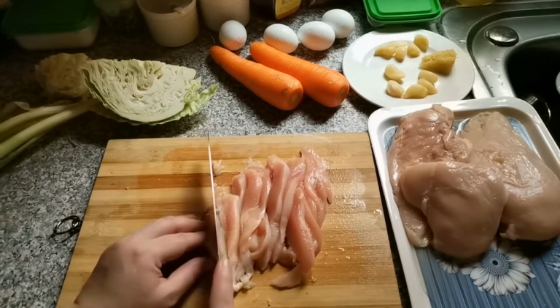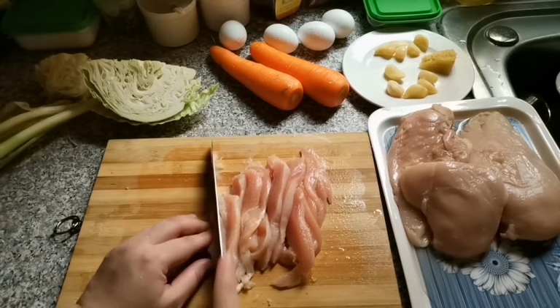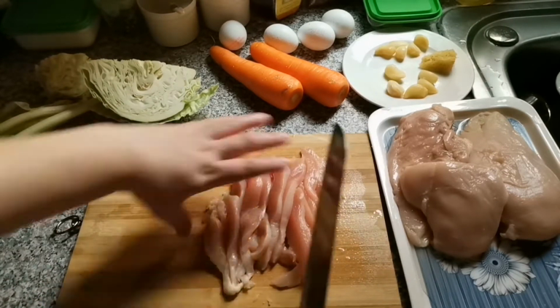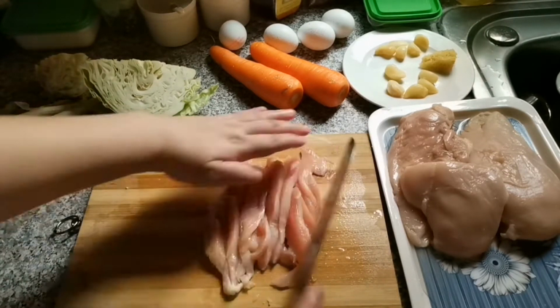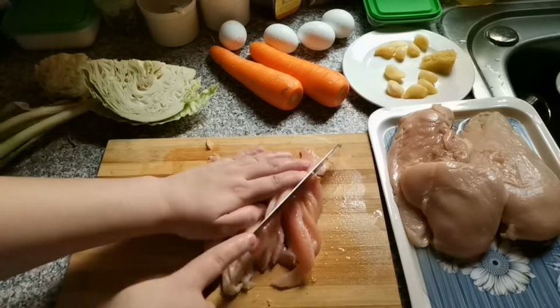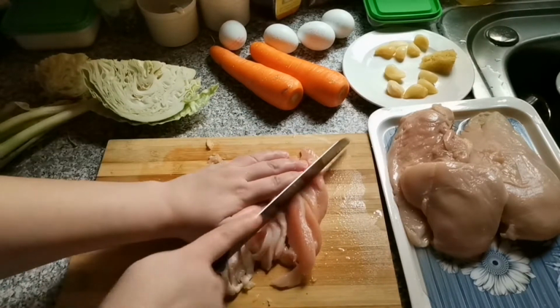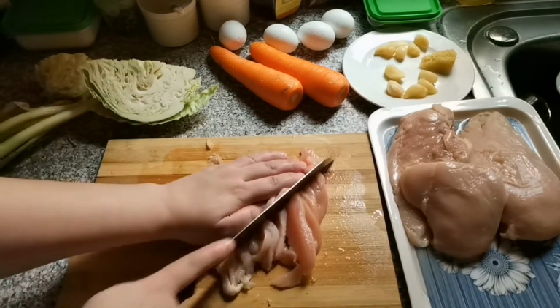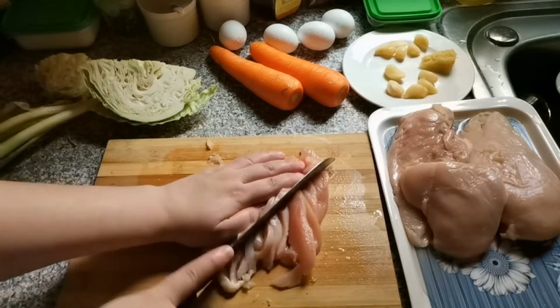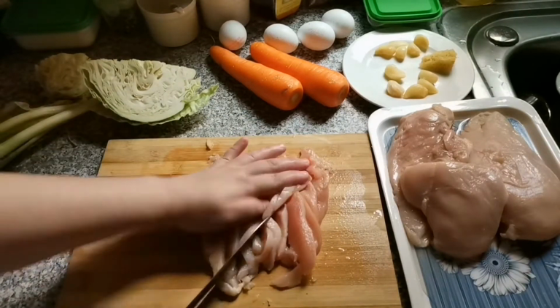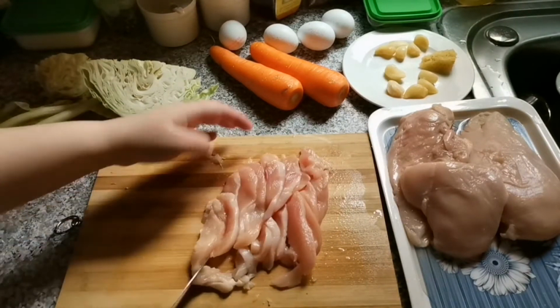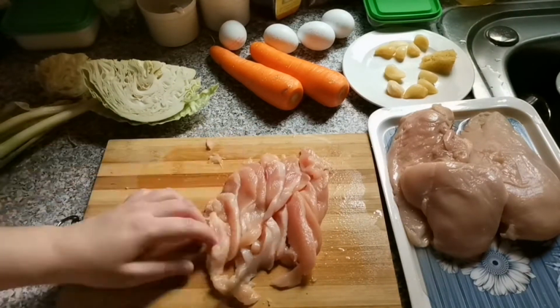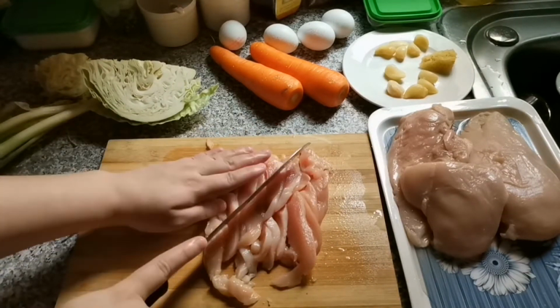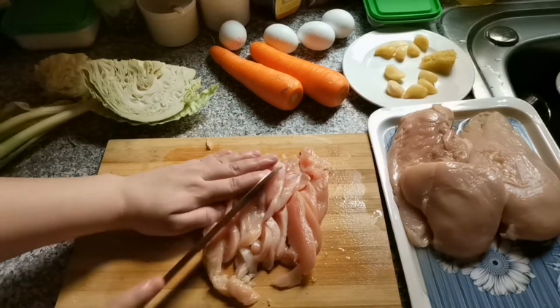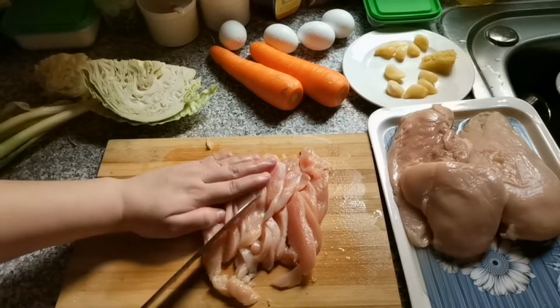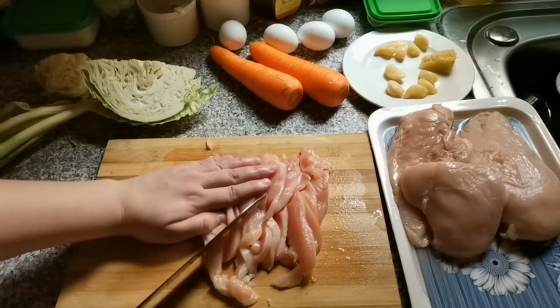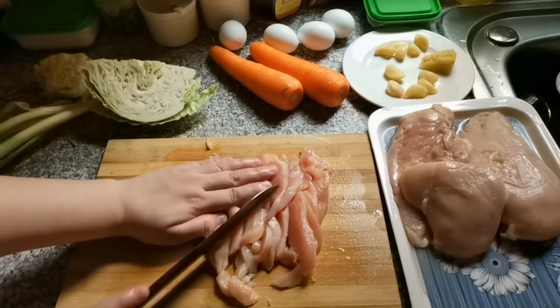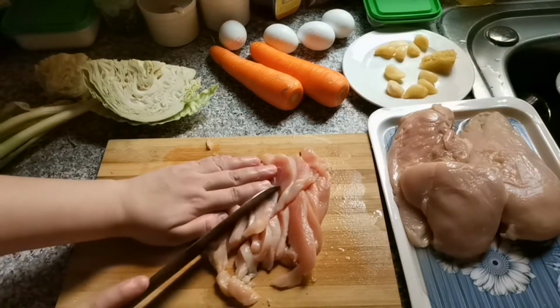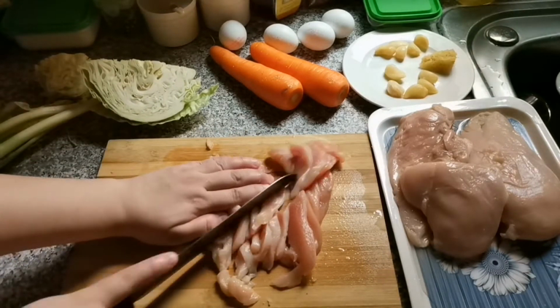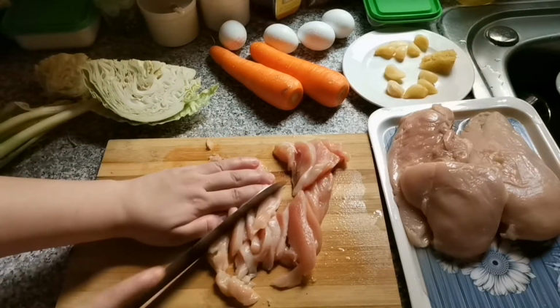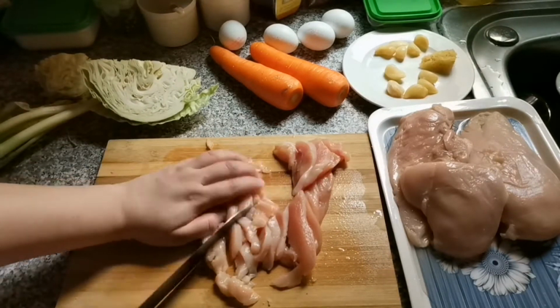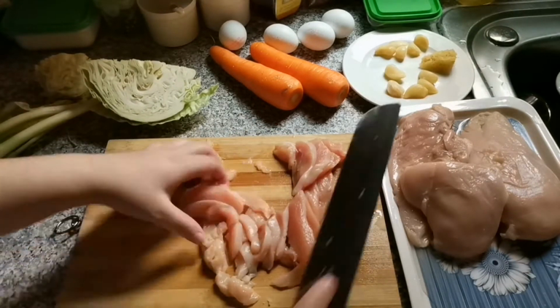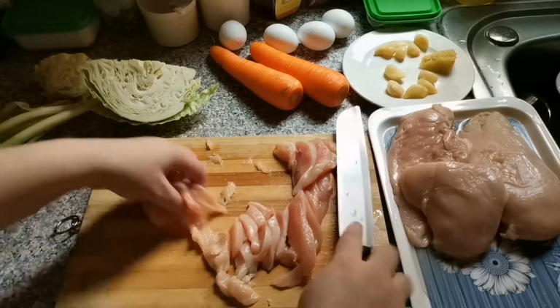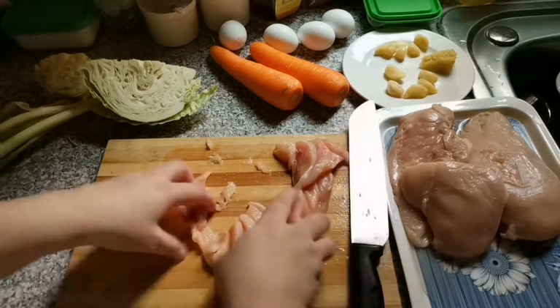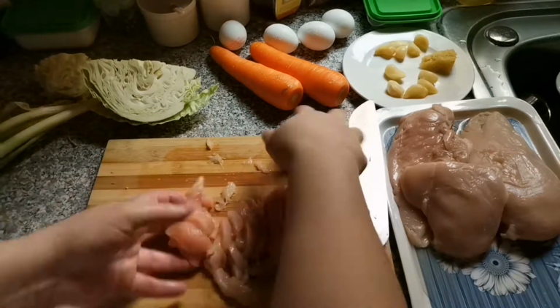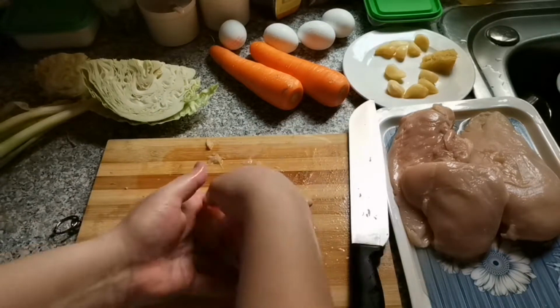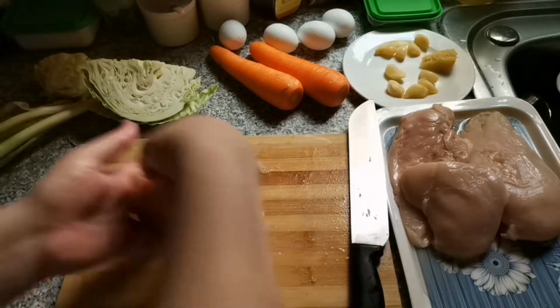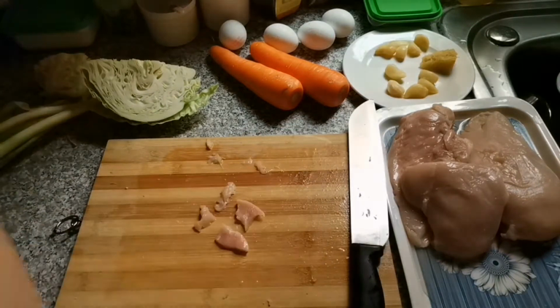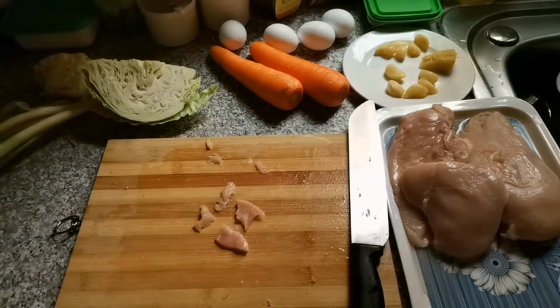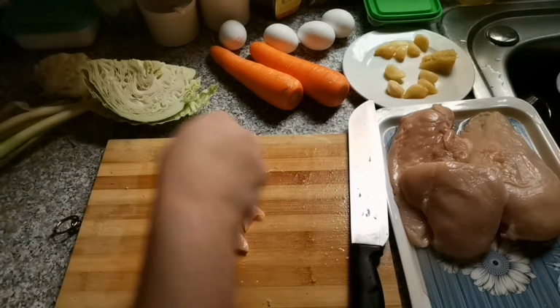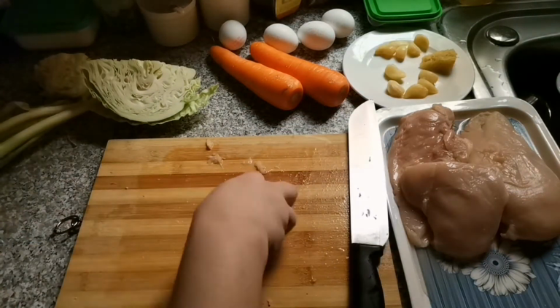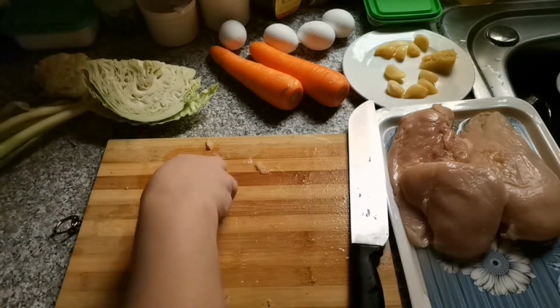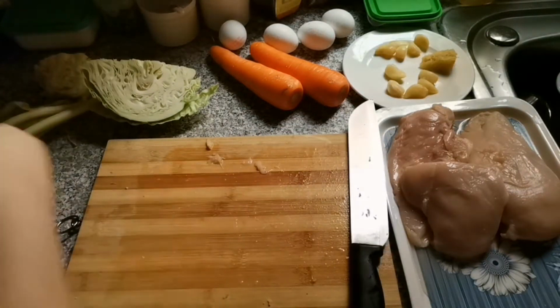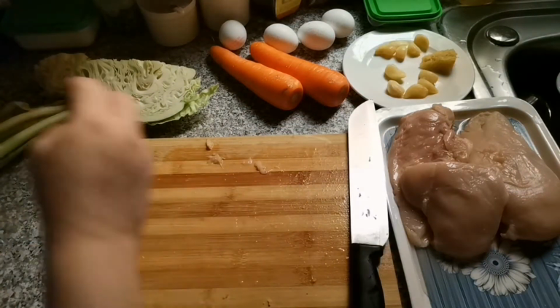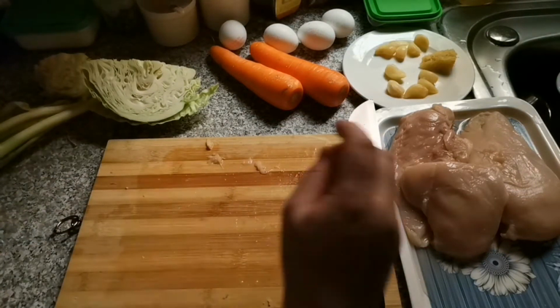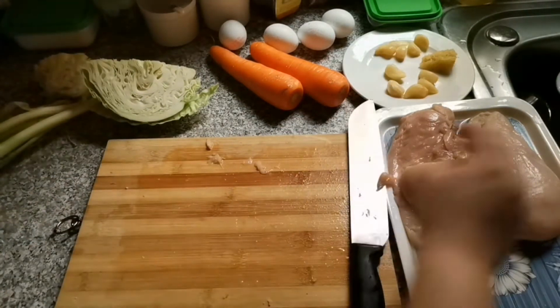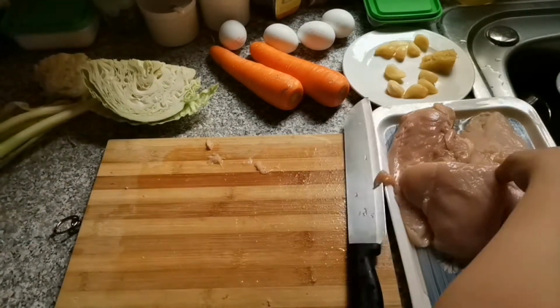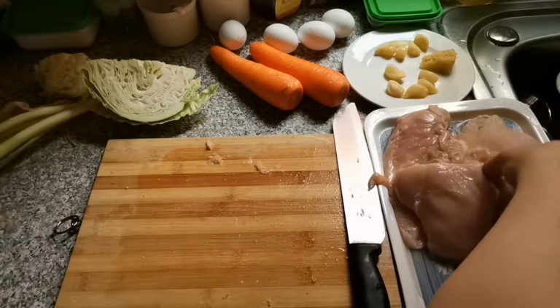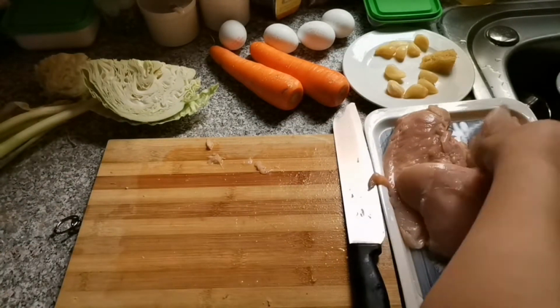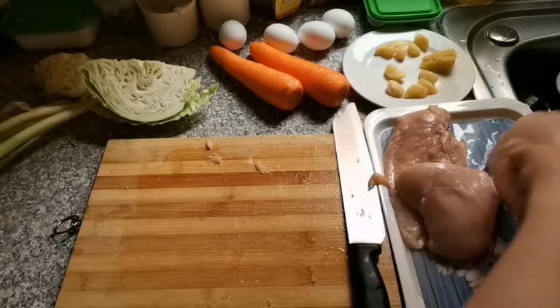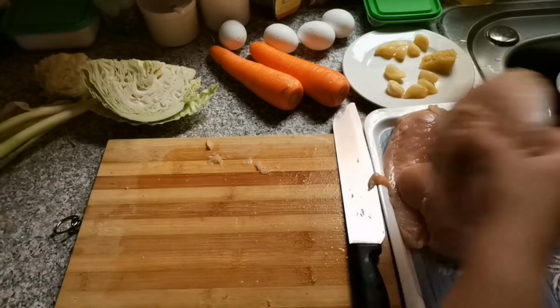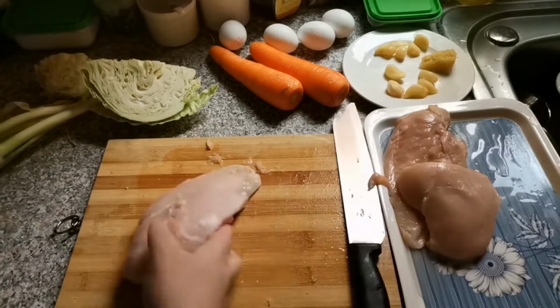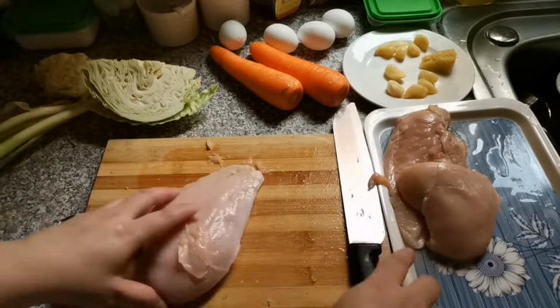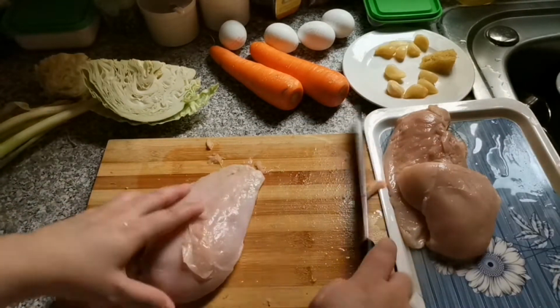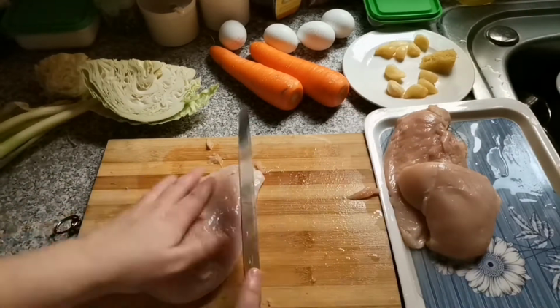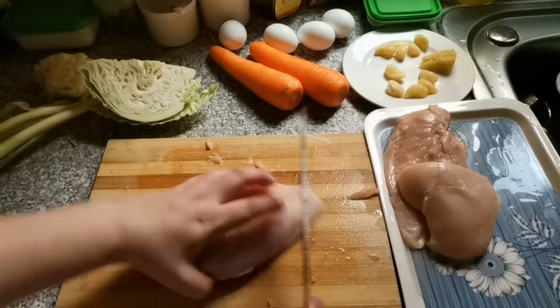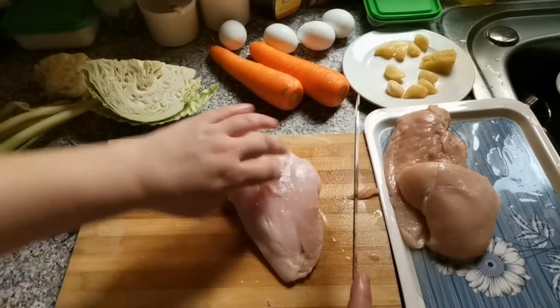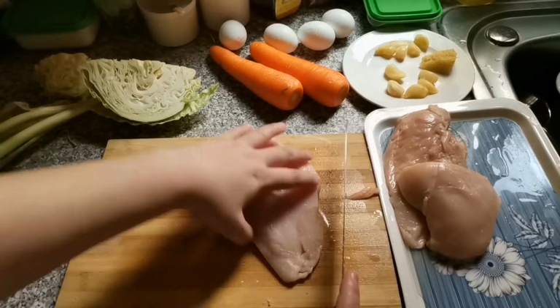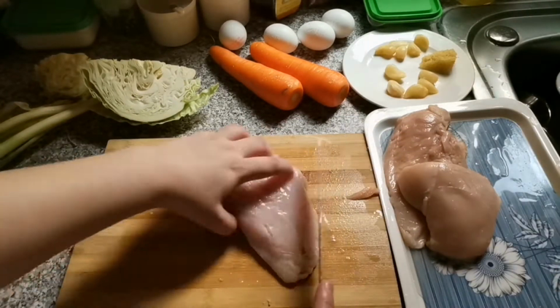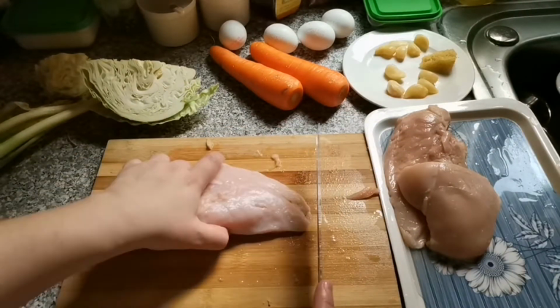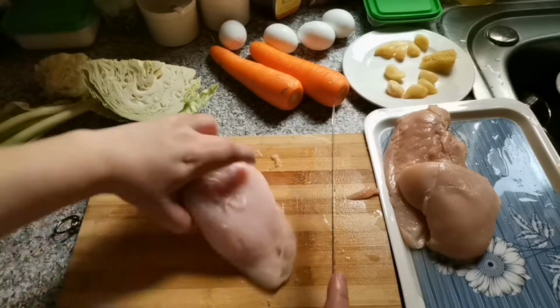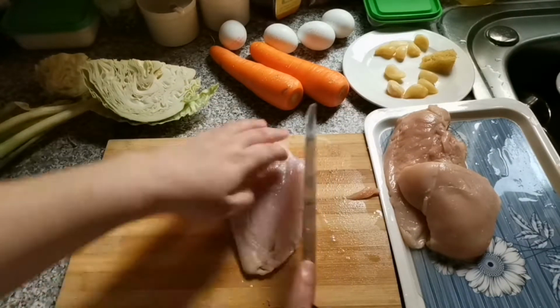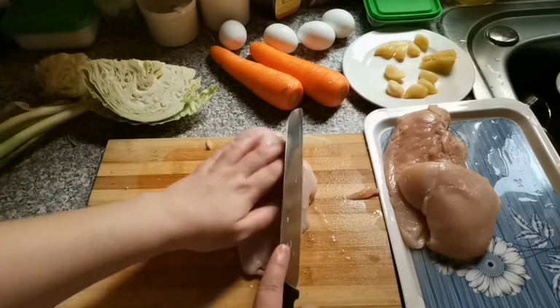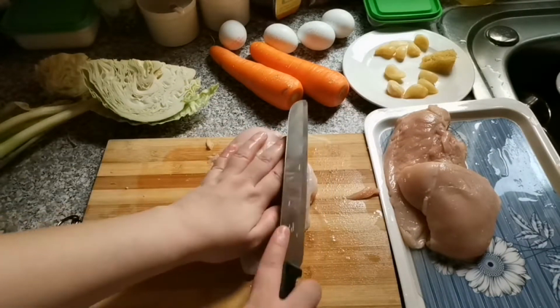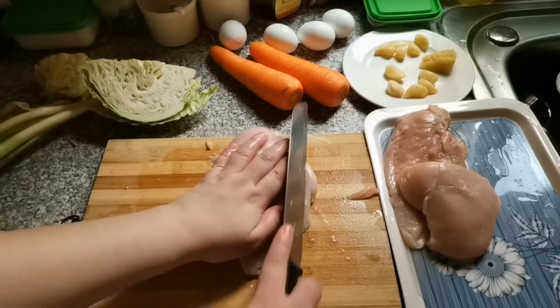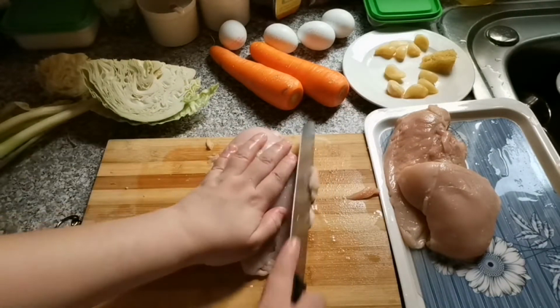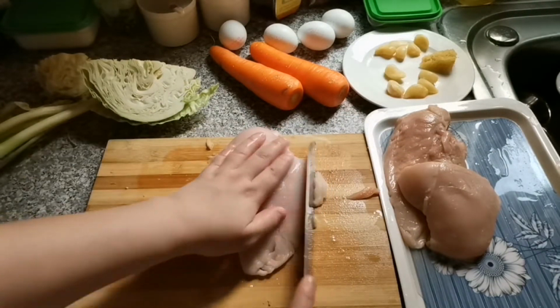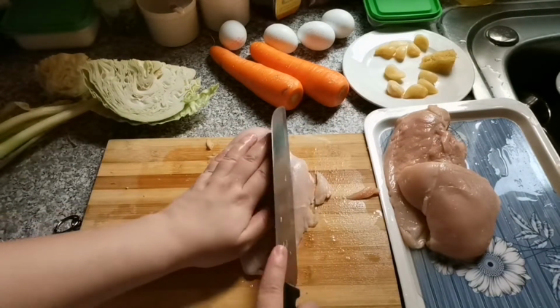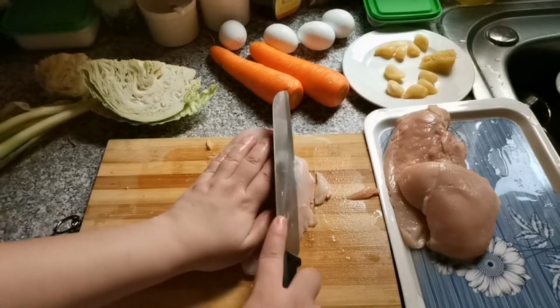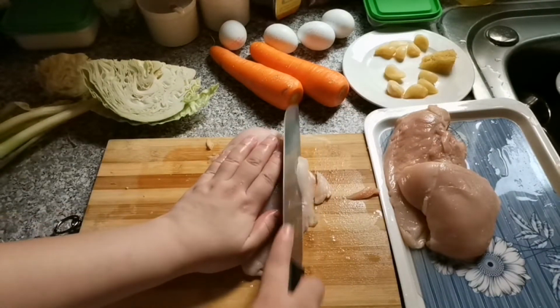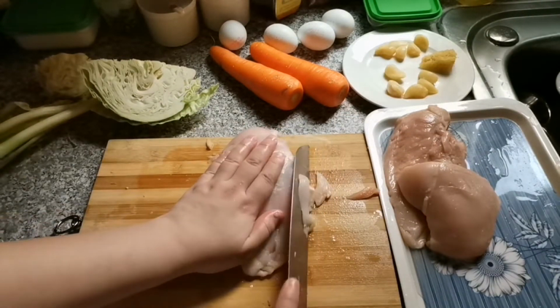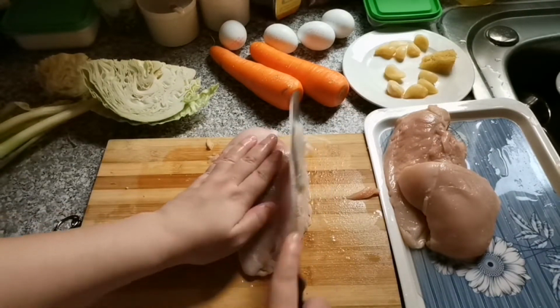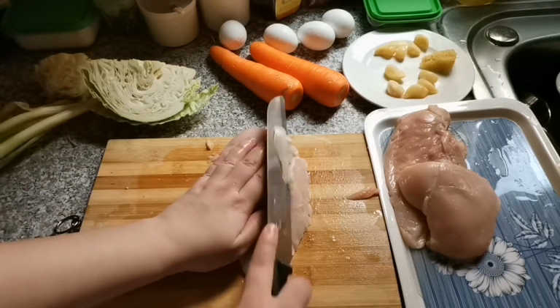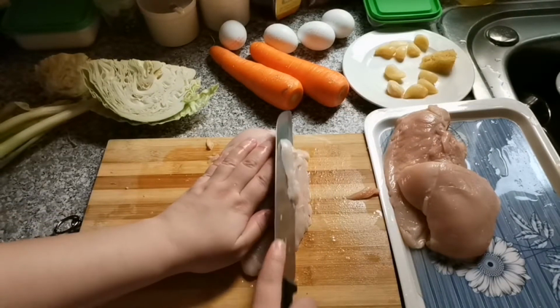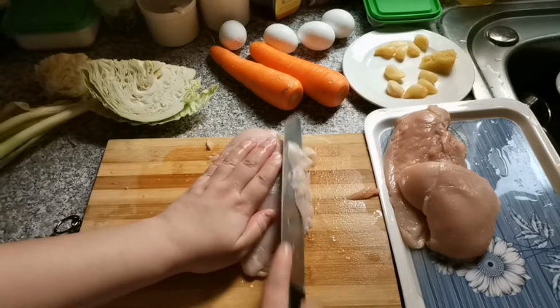The other thing is the chicken is already tenderized, so you don't have to pound it.